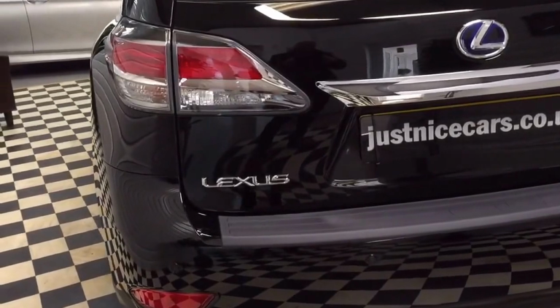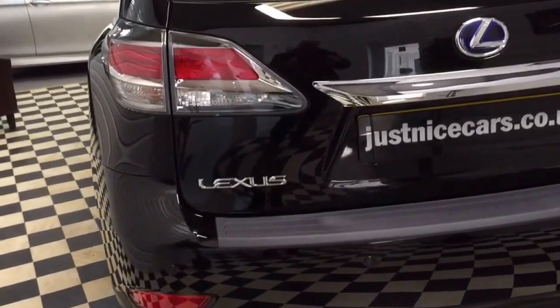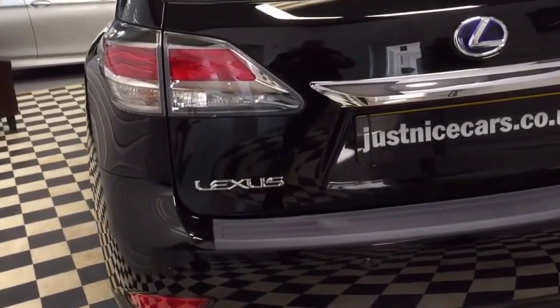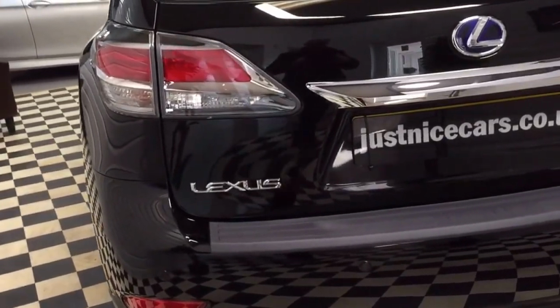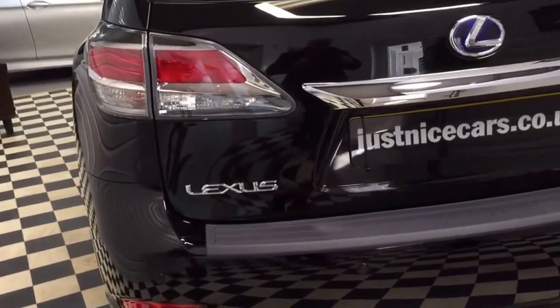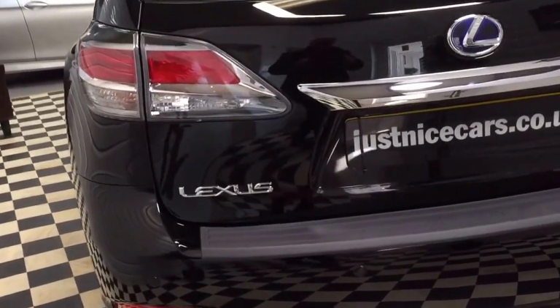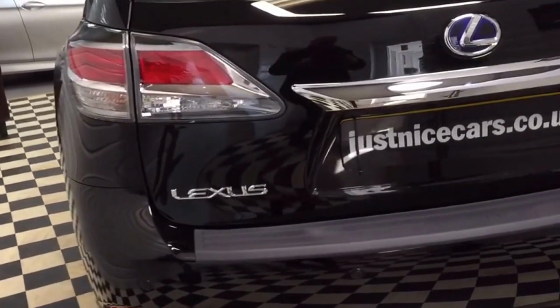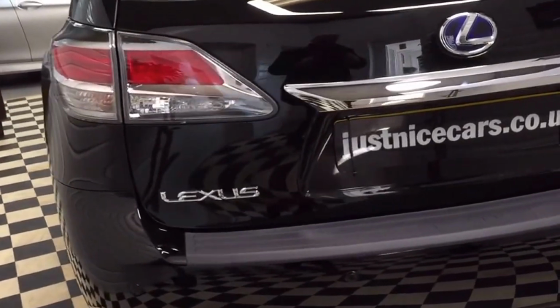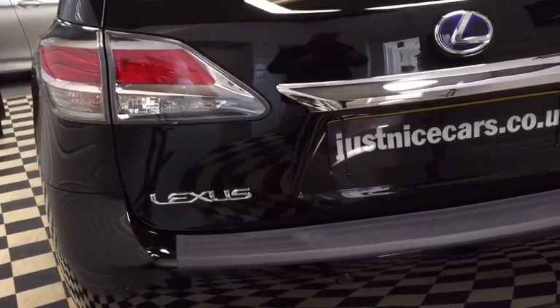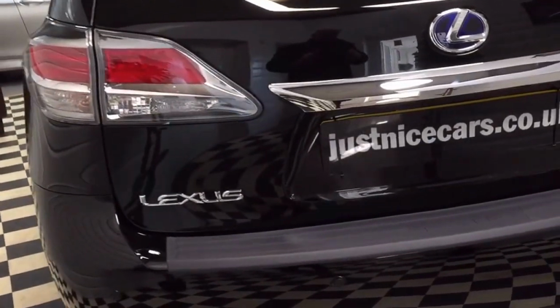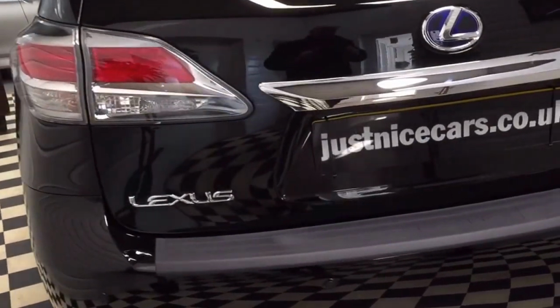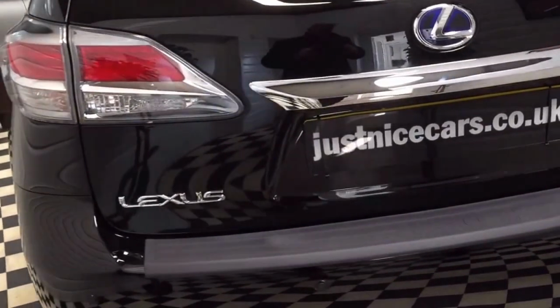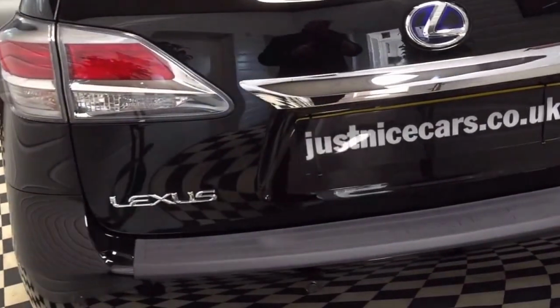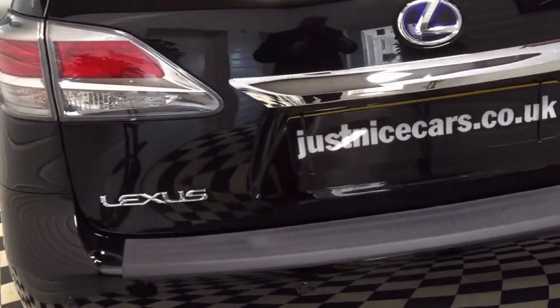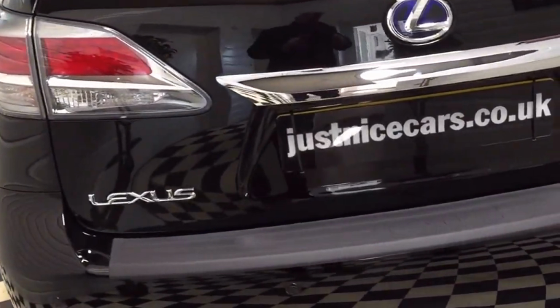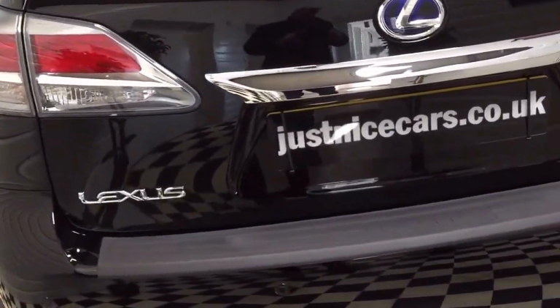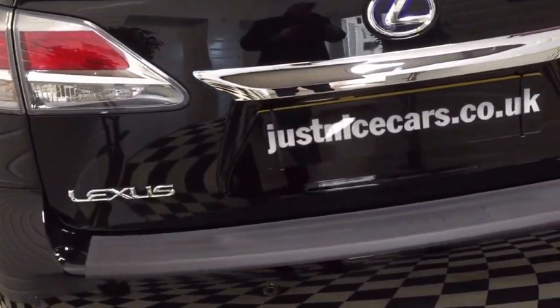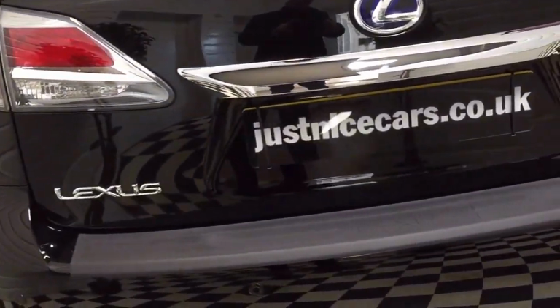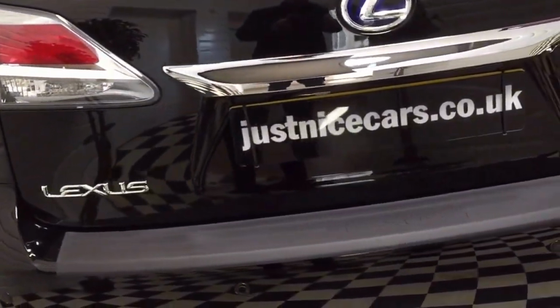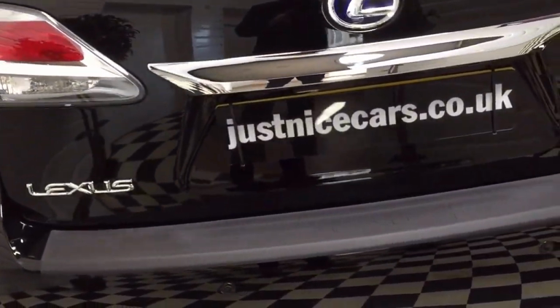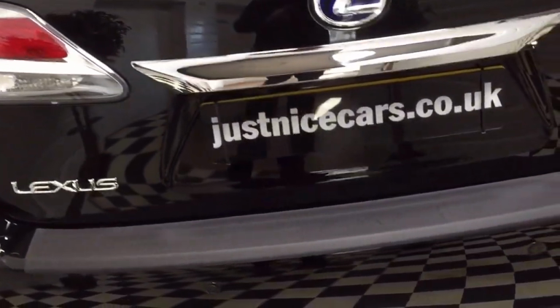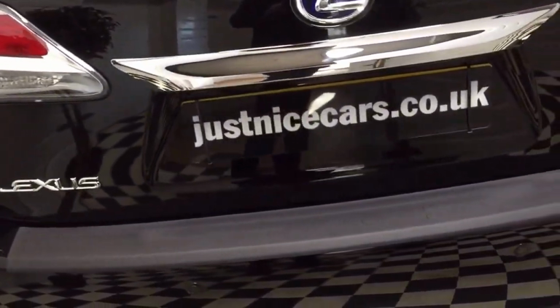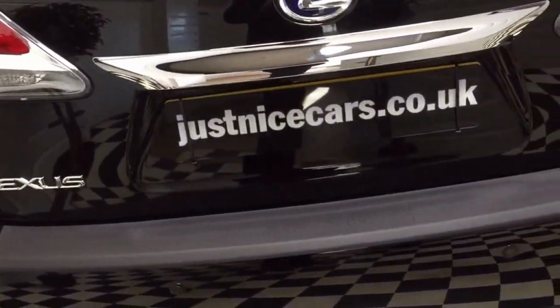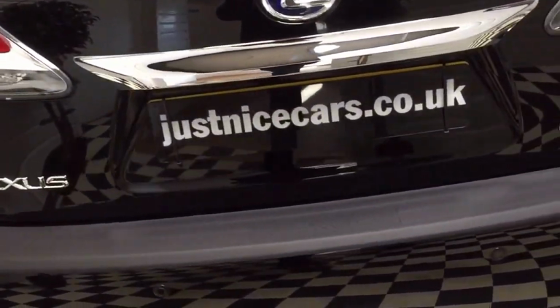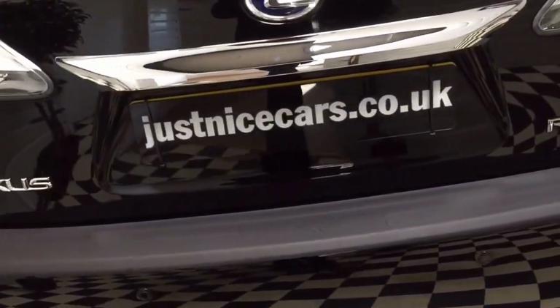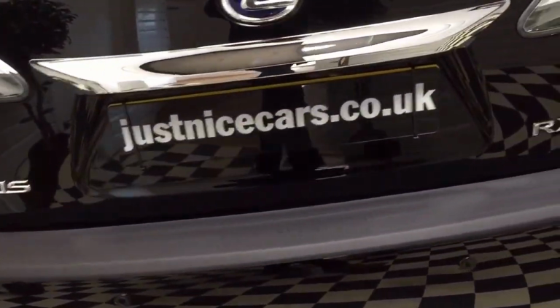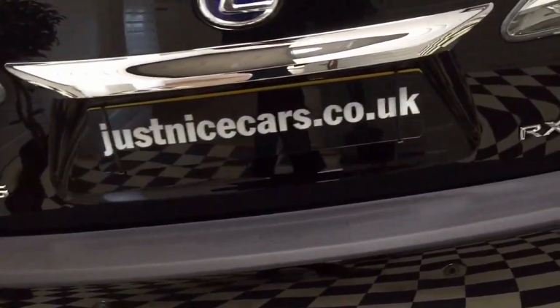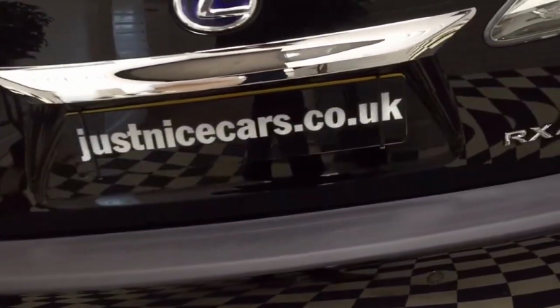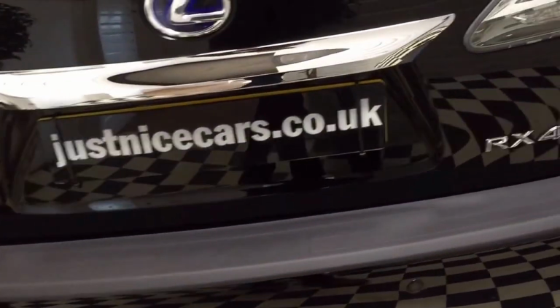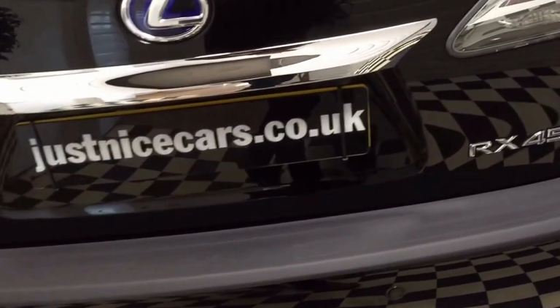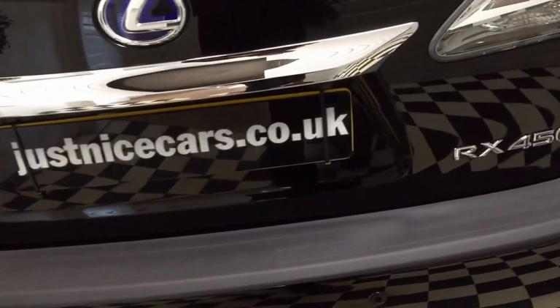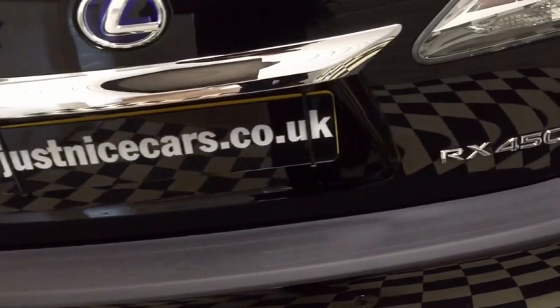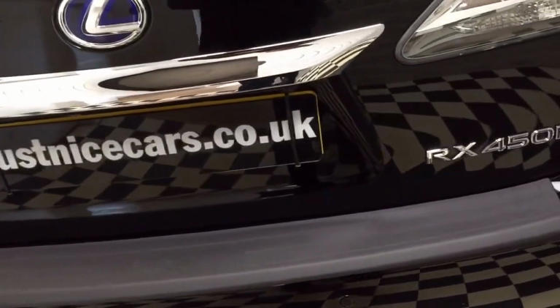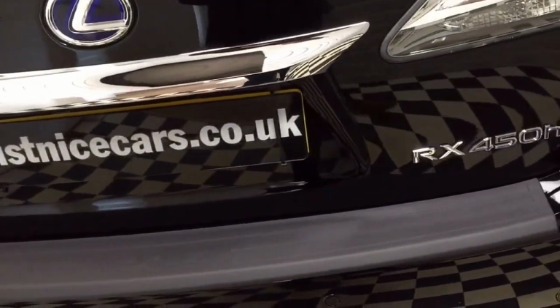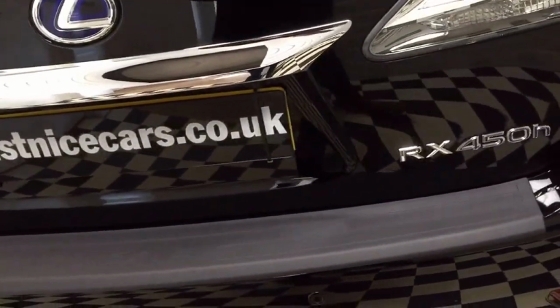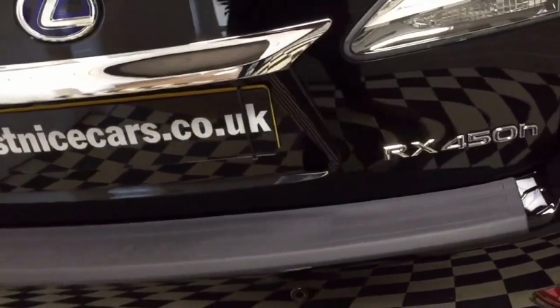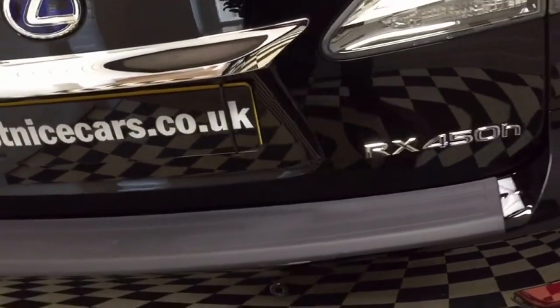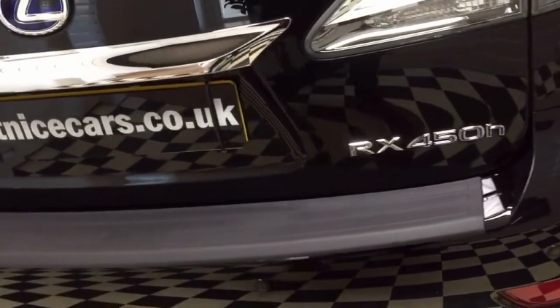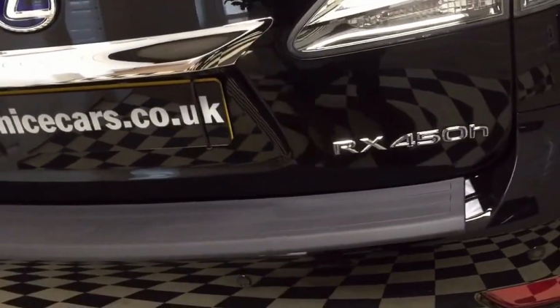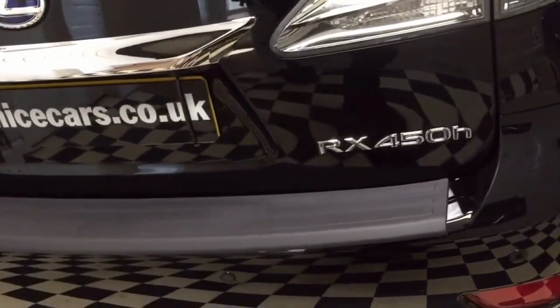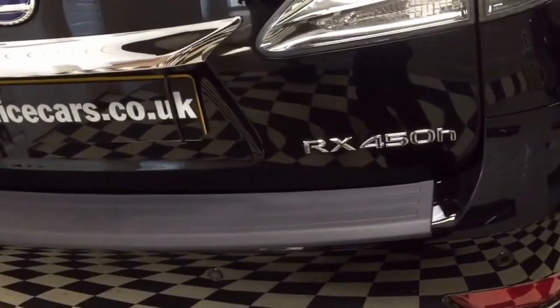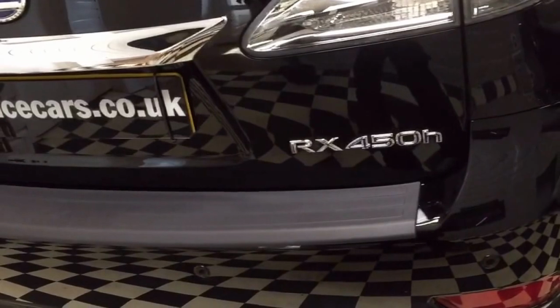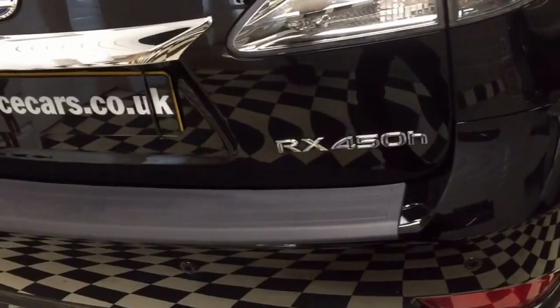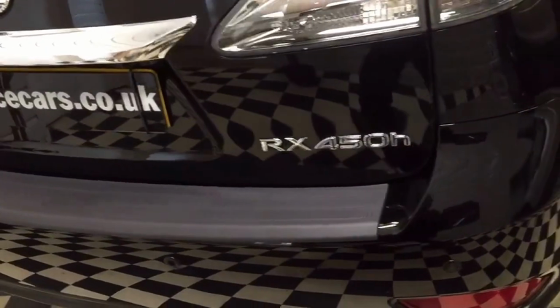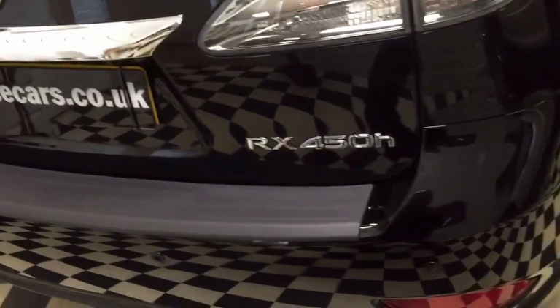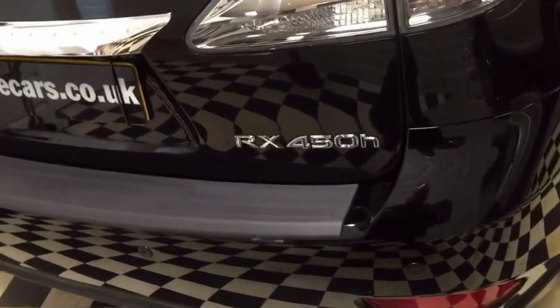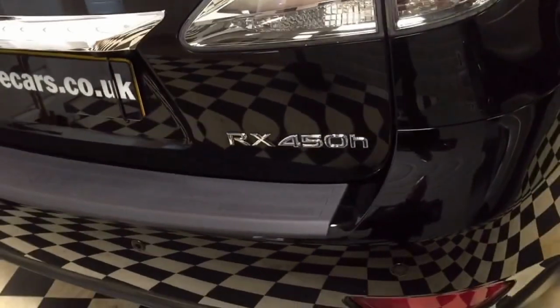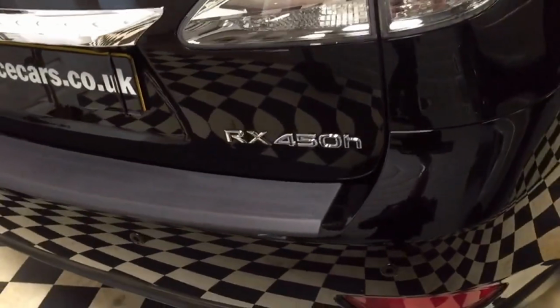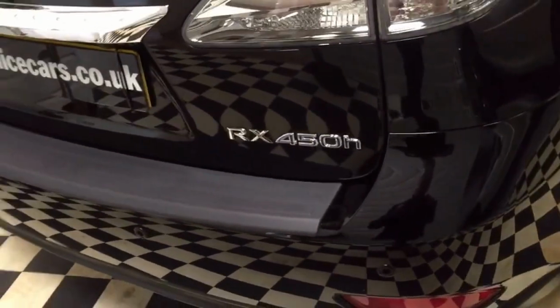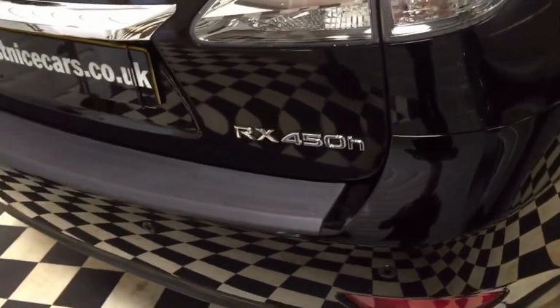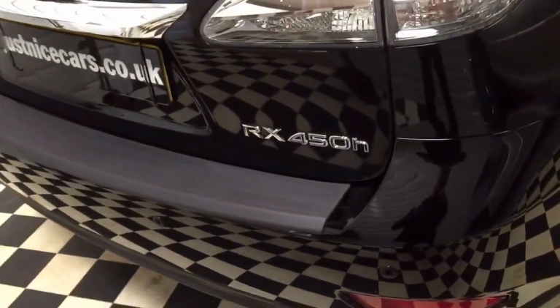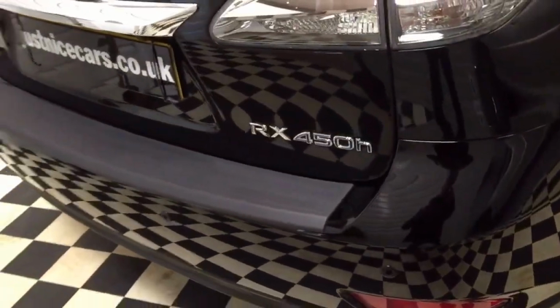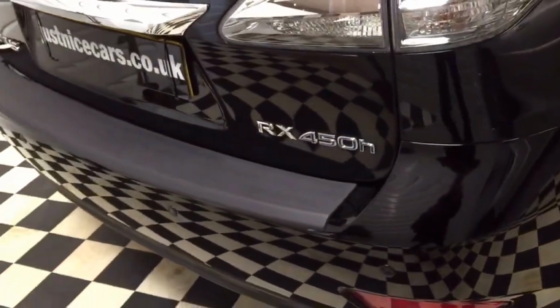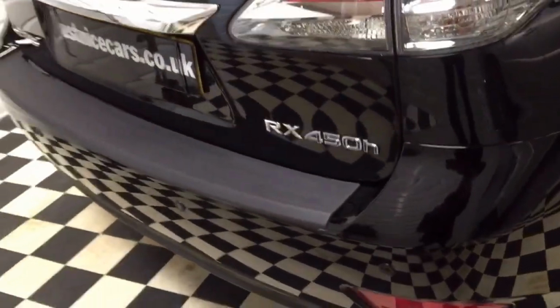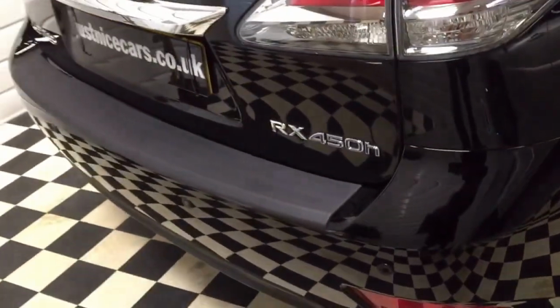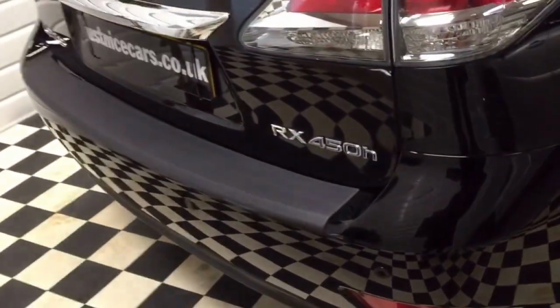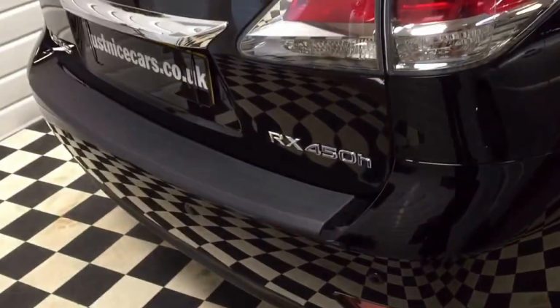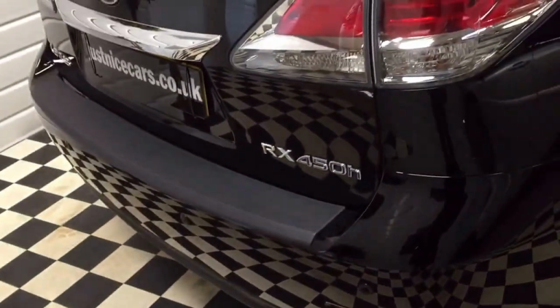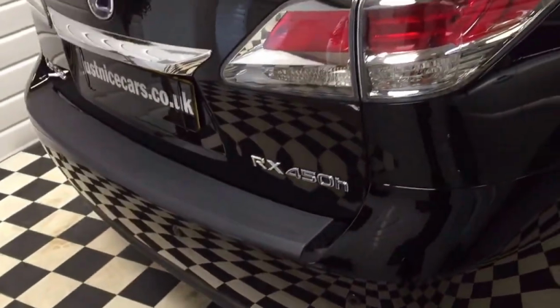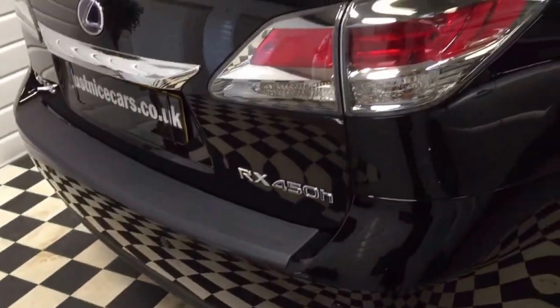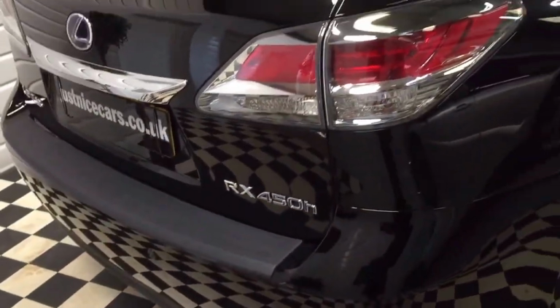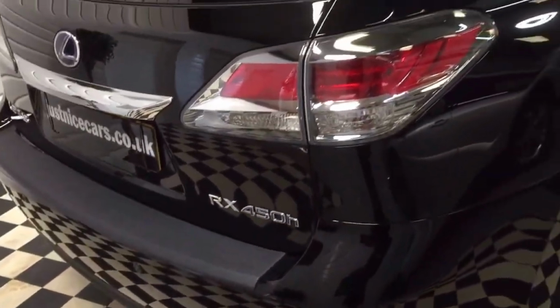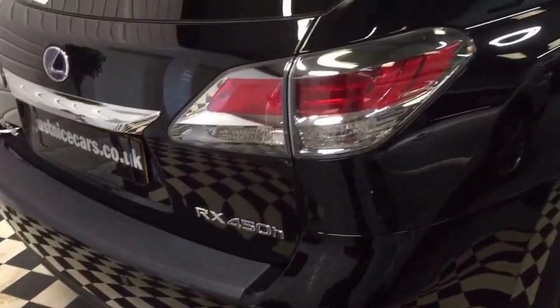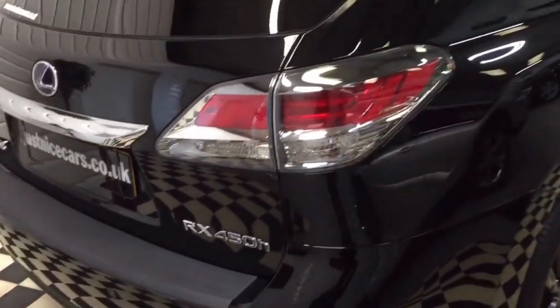It's got a rear camera and rear parking sensors, and a boot-loading cover on the top of the bumper.